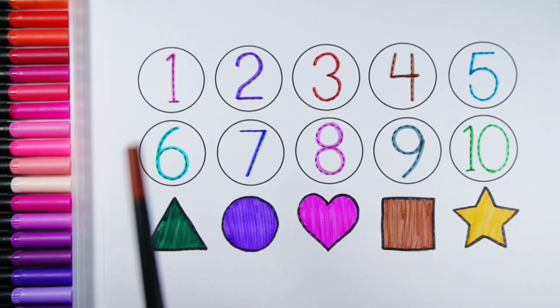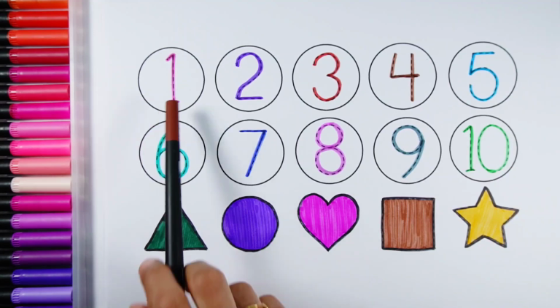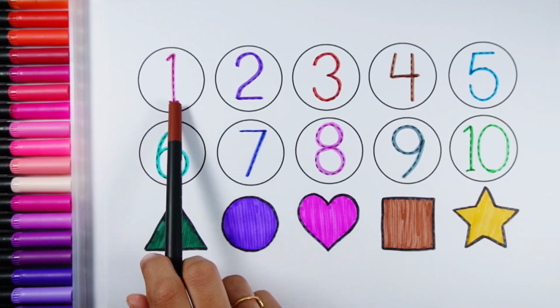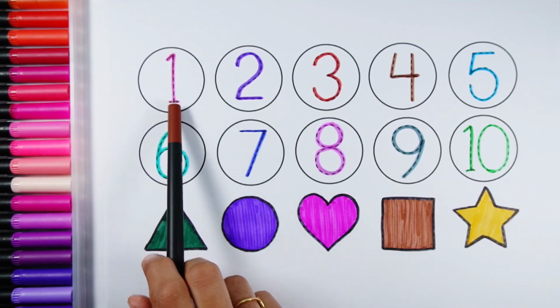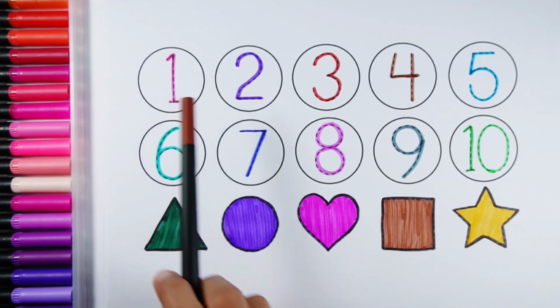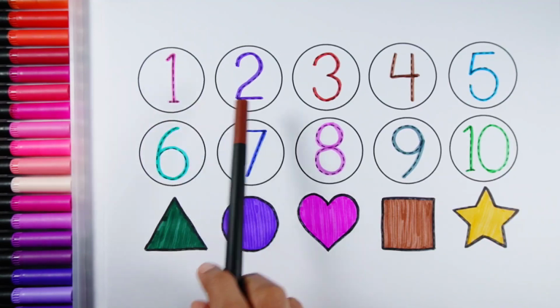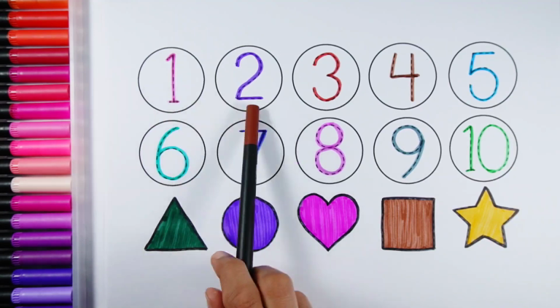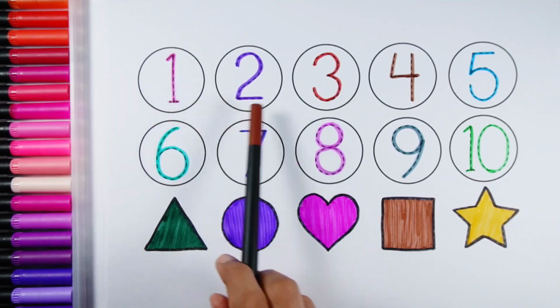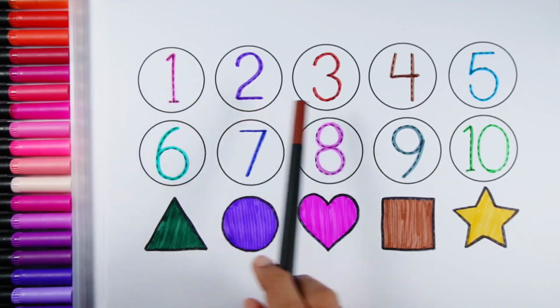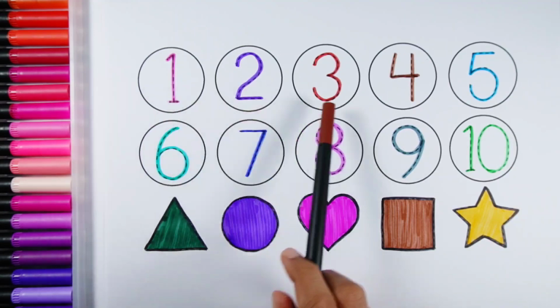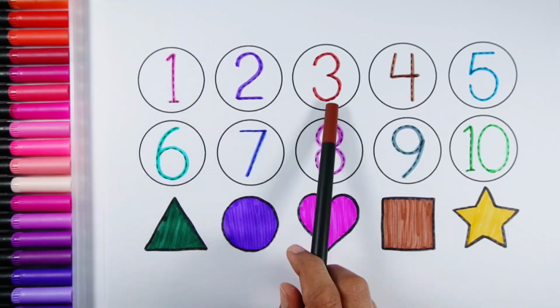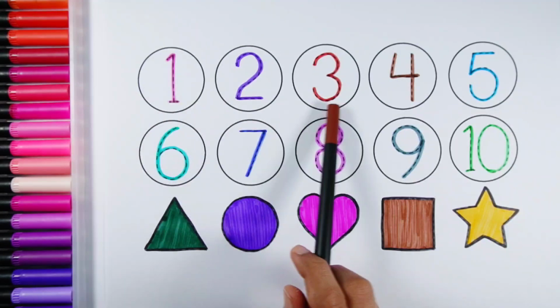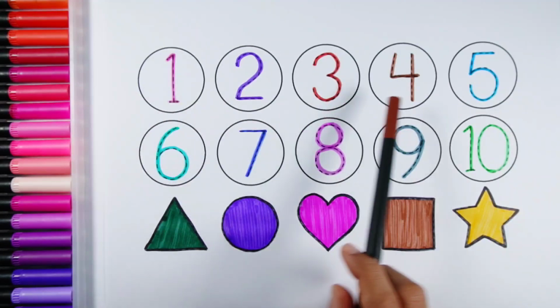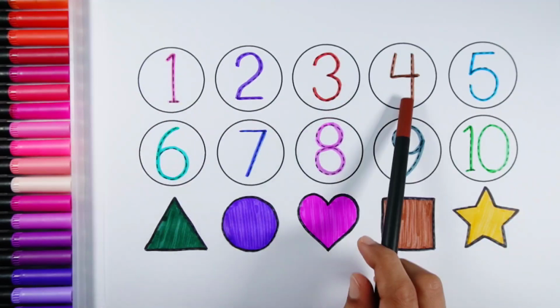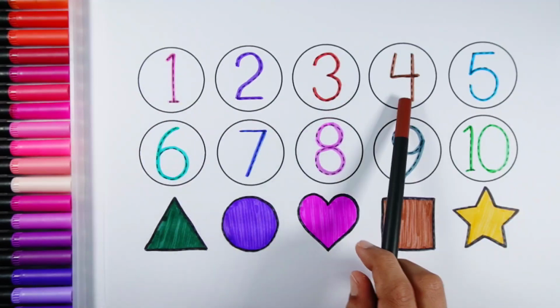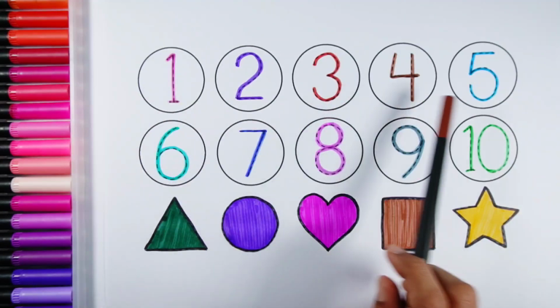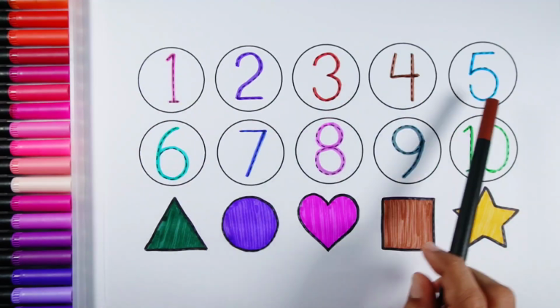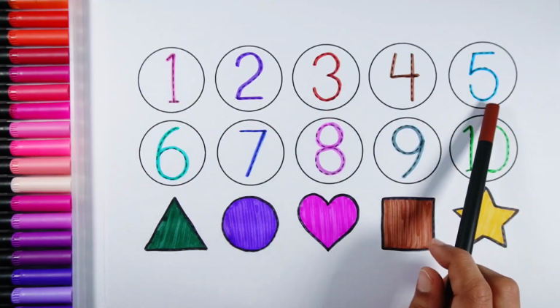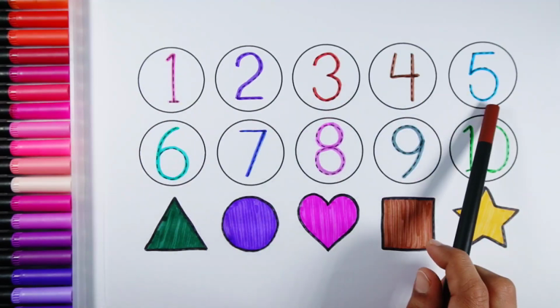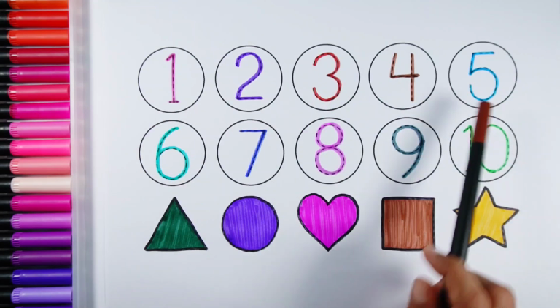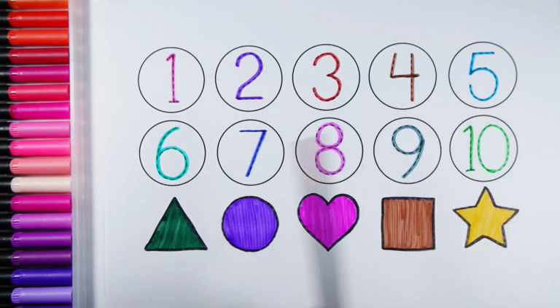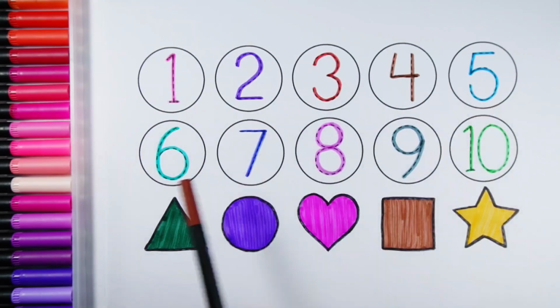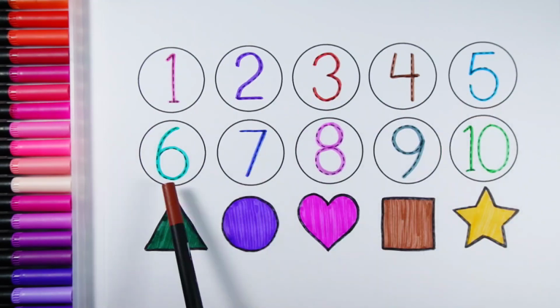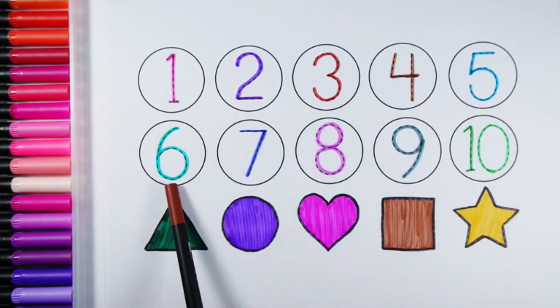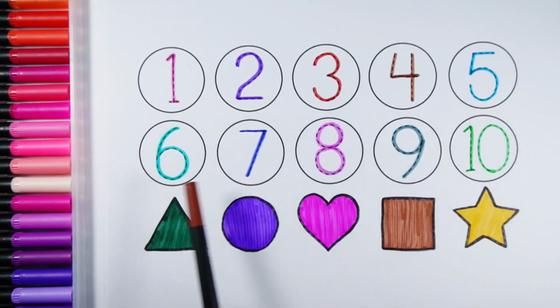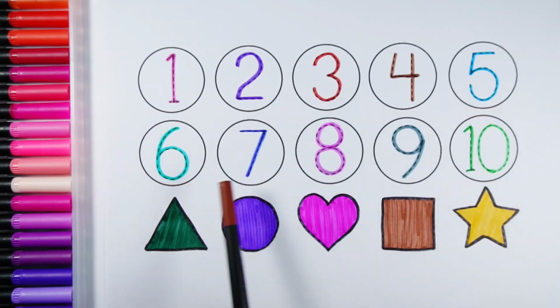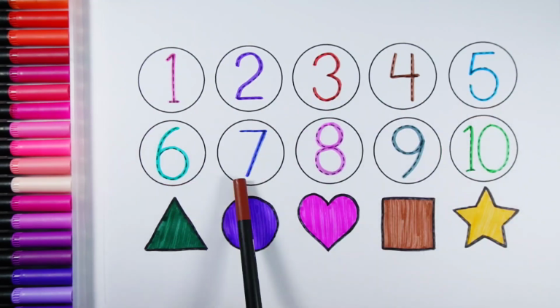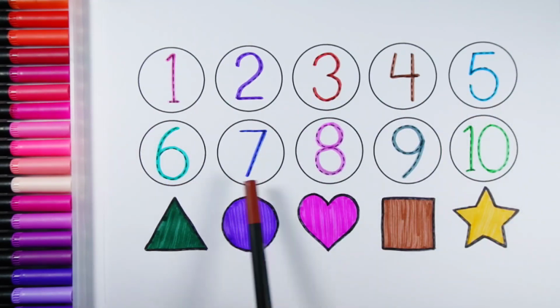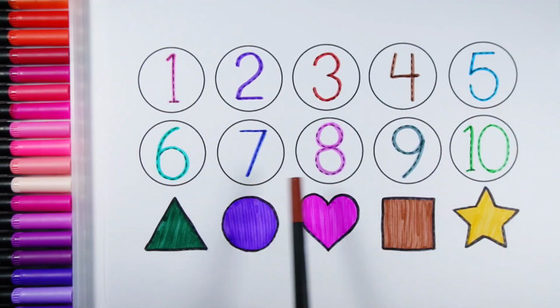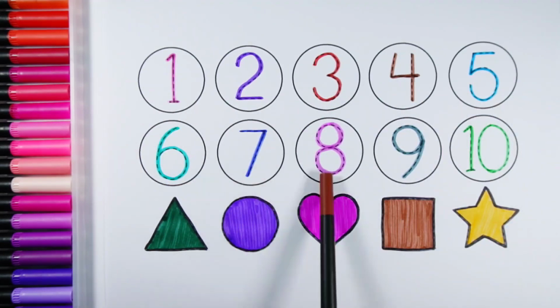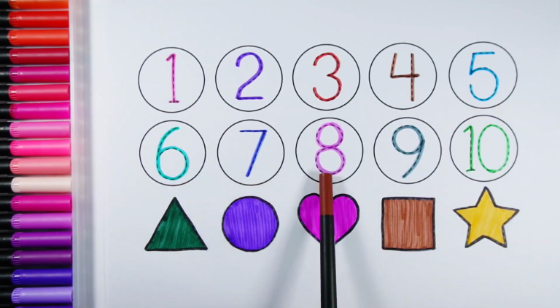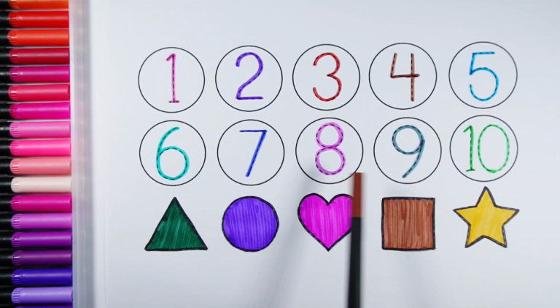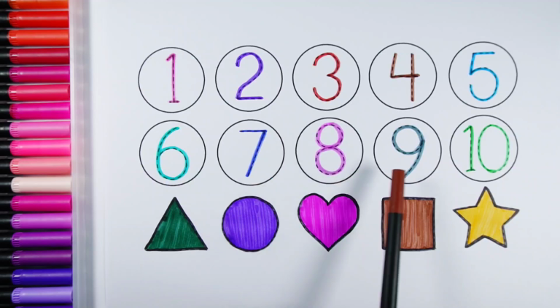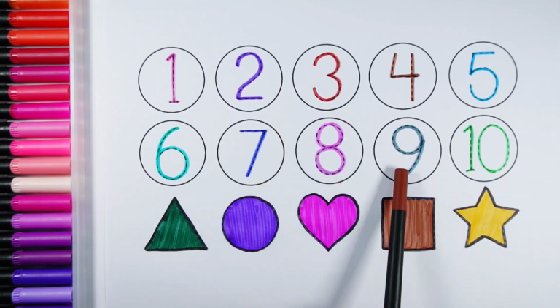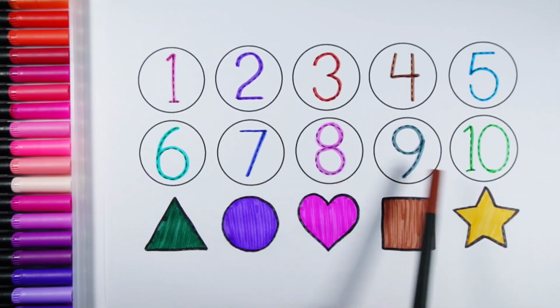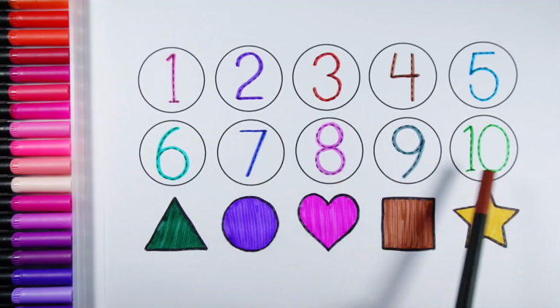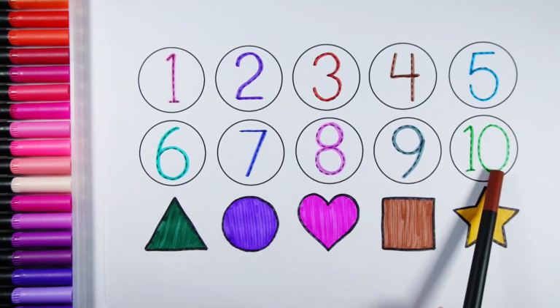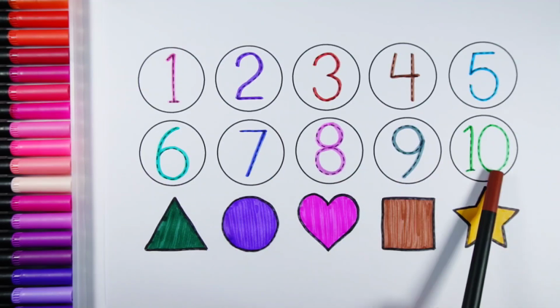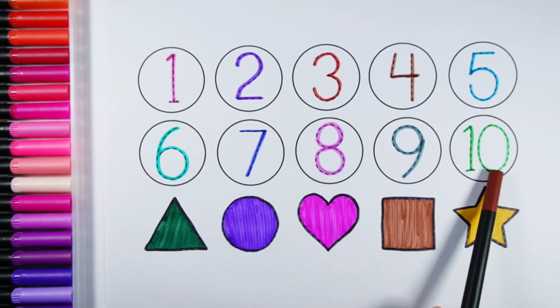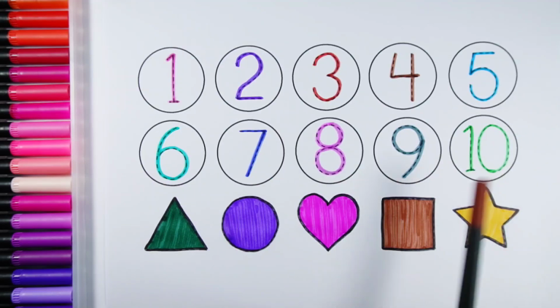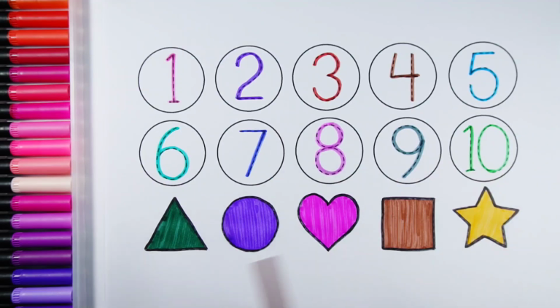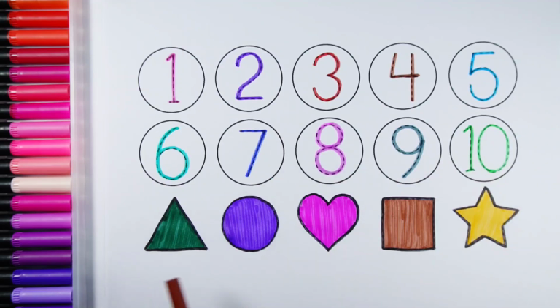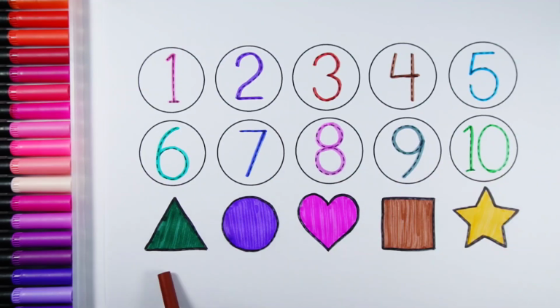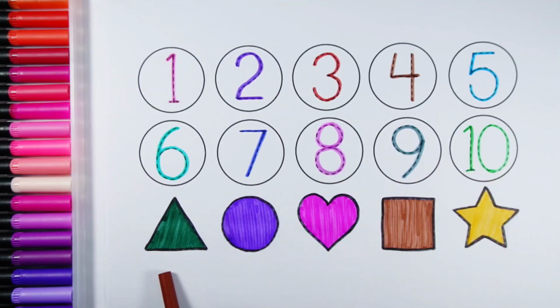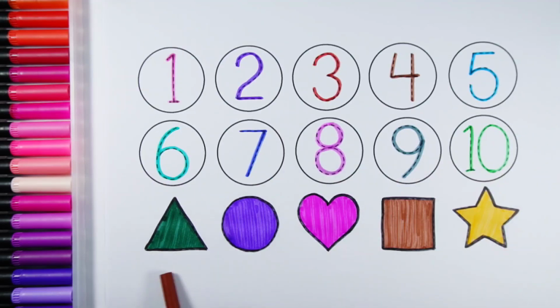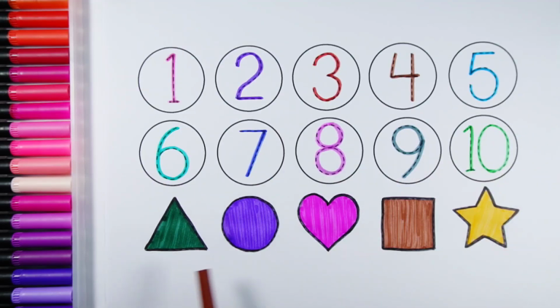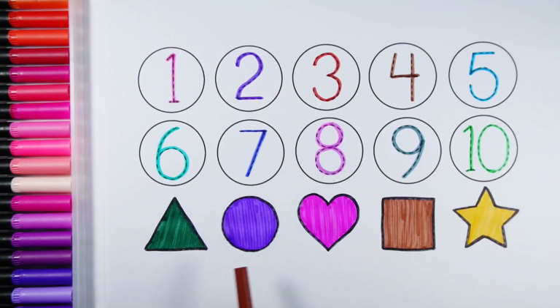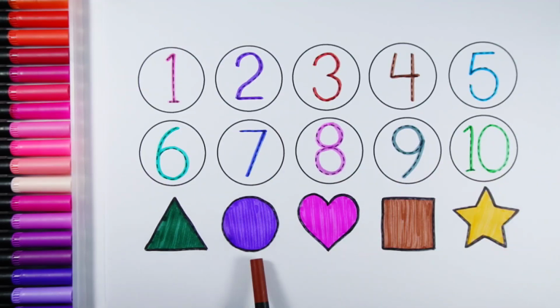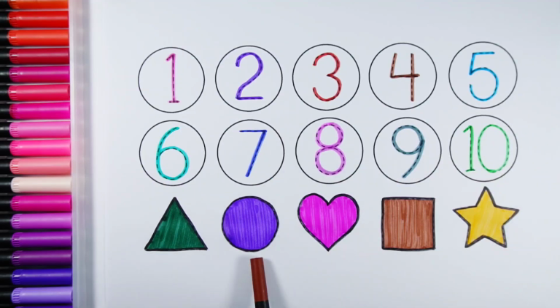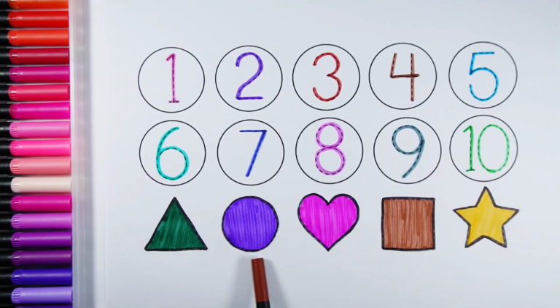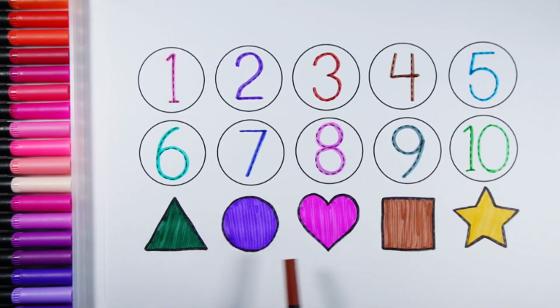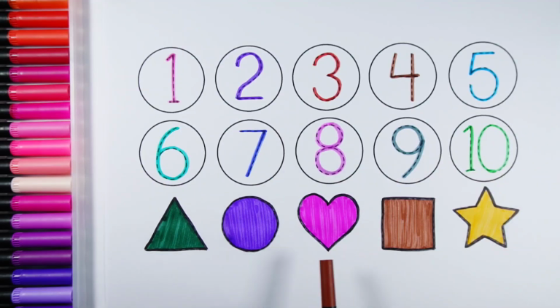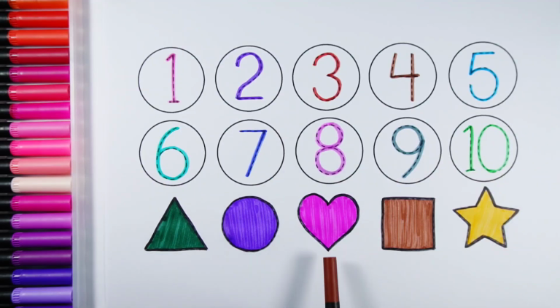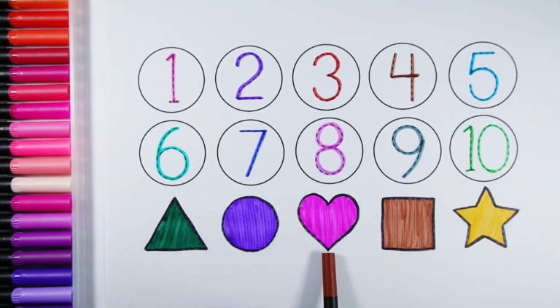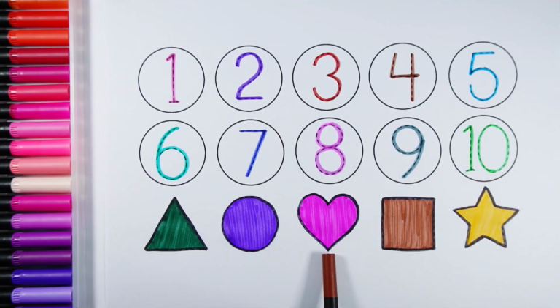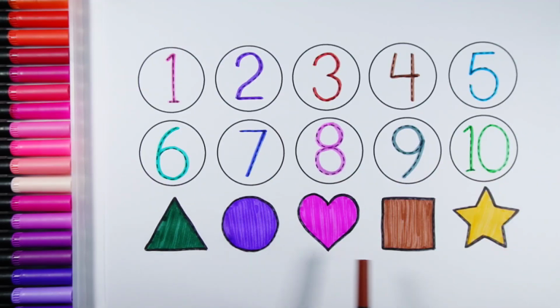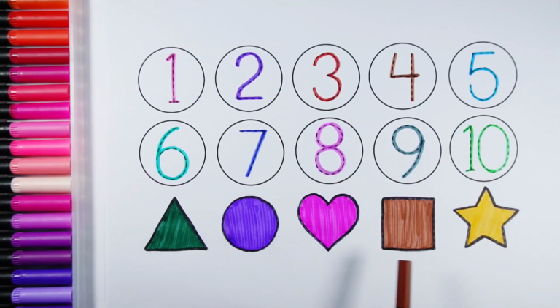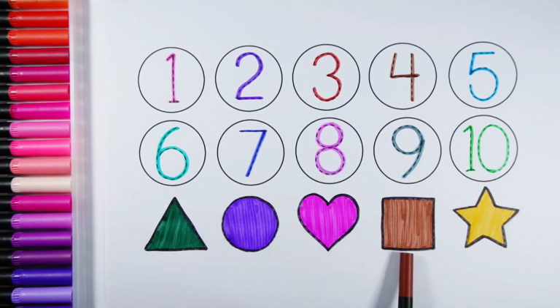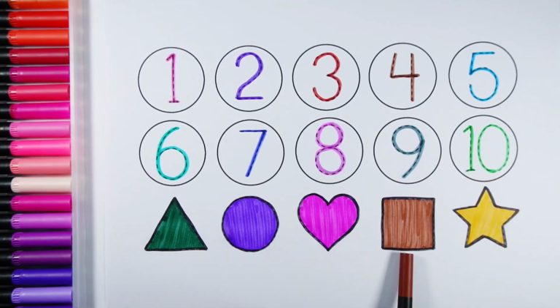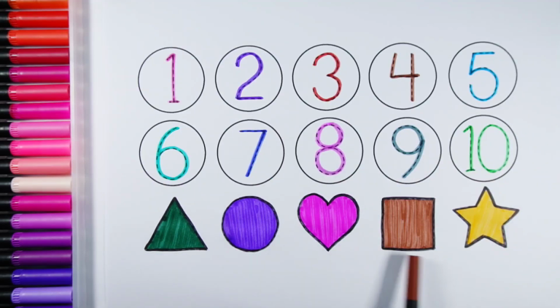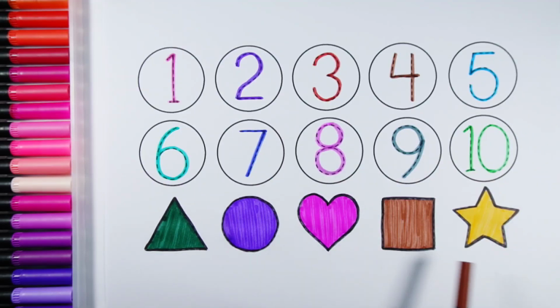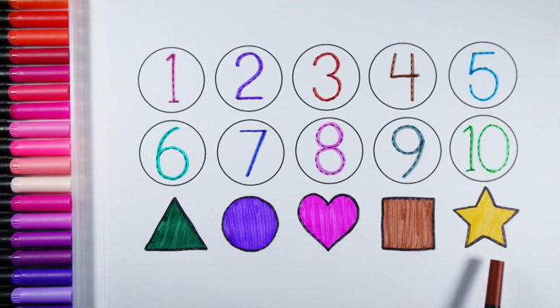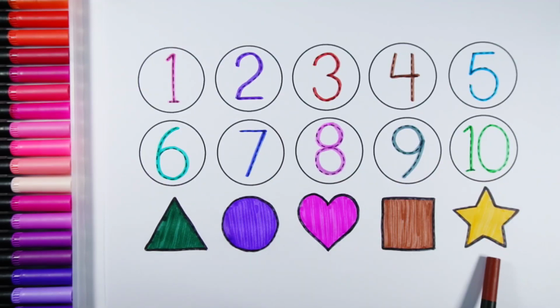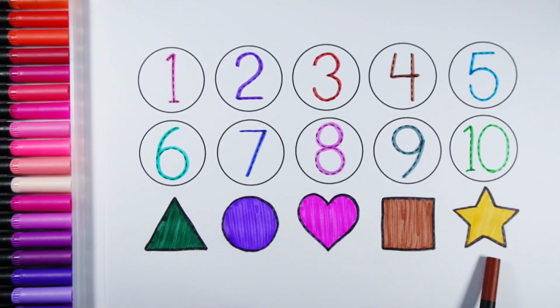1, 2, 3, 4, 5, 6, 7, 8, 9, 10. Triangle, Circle, Heart, Square, Star.